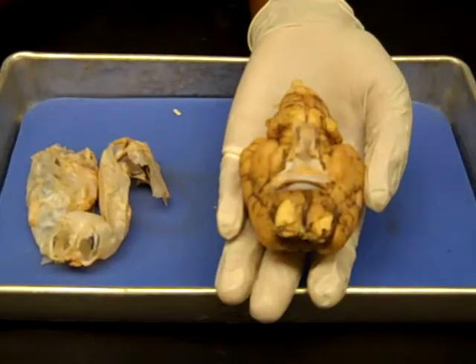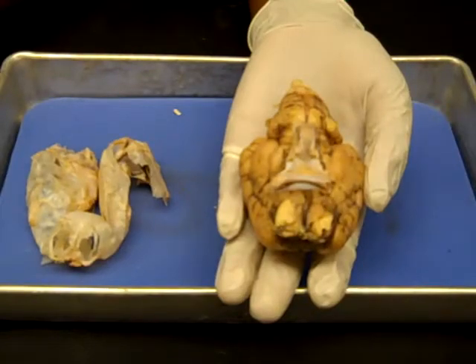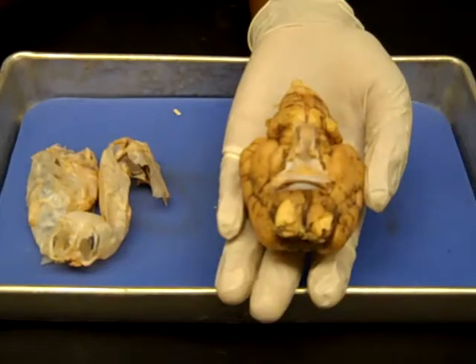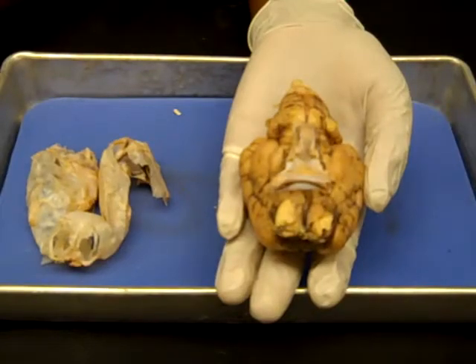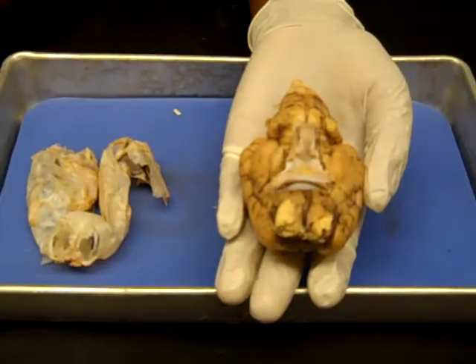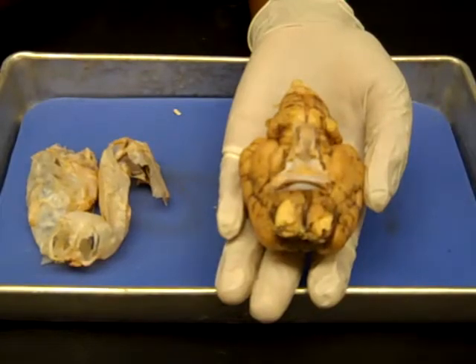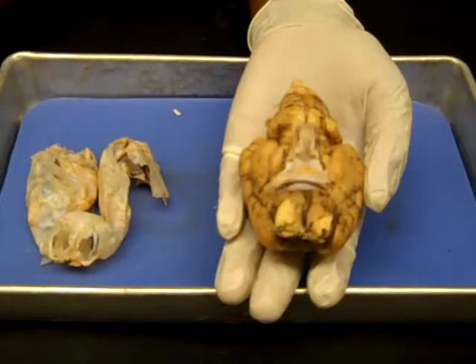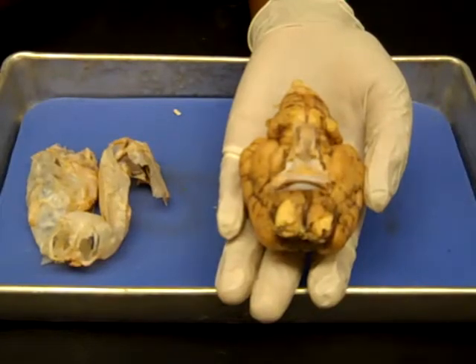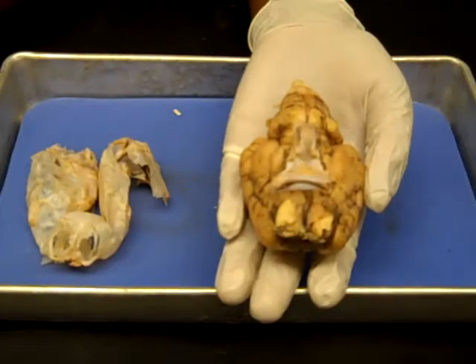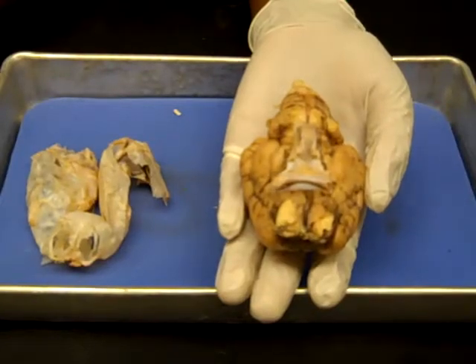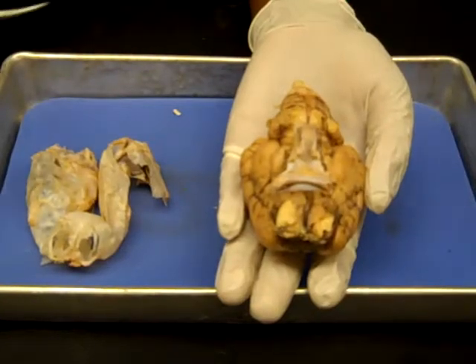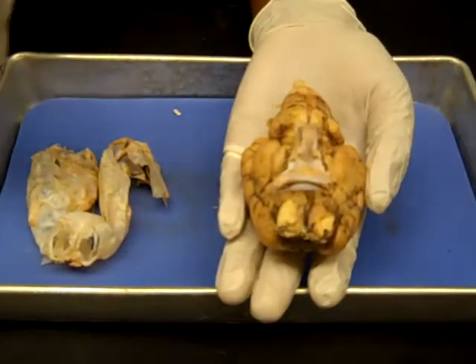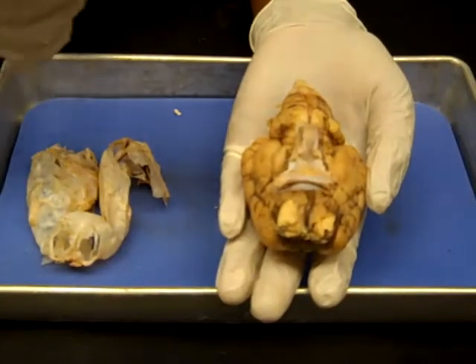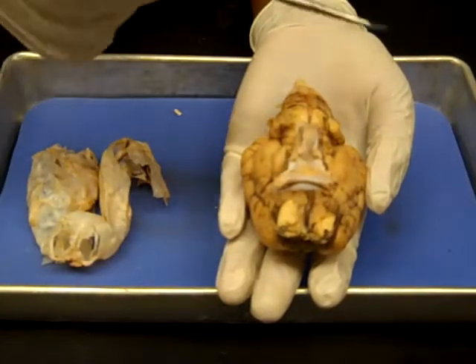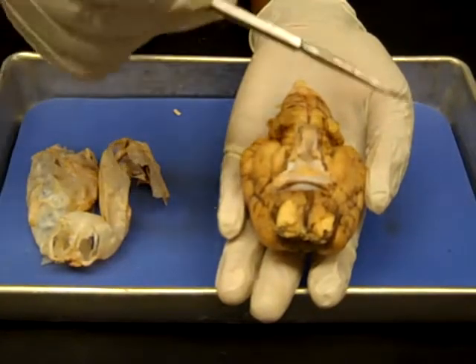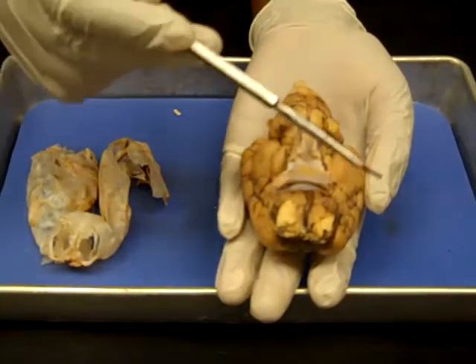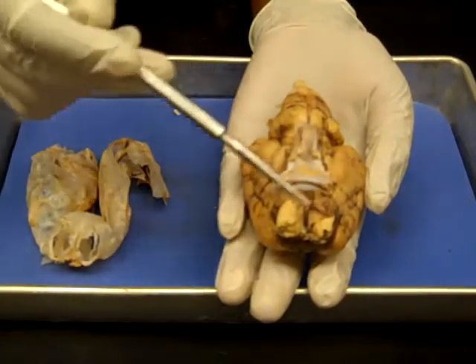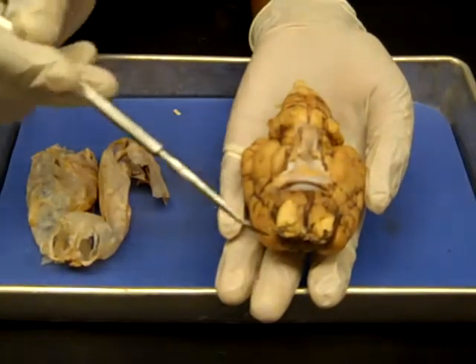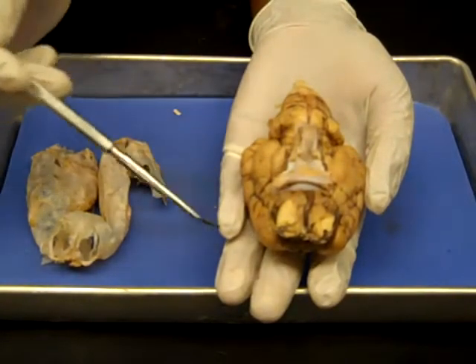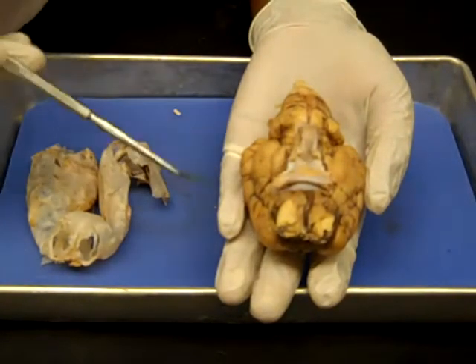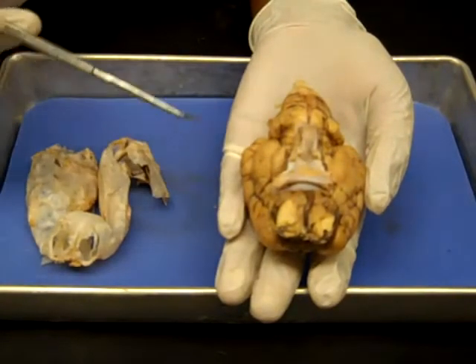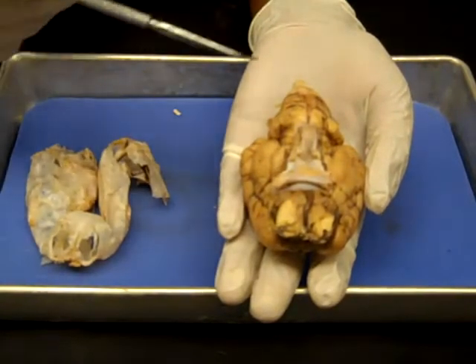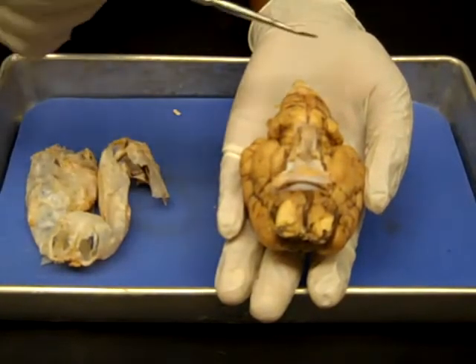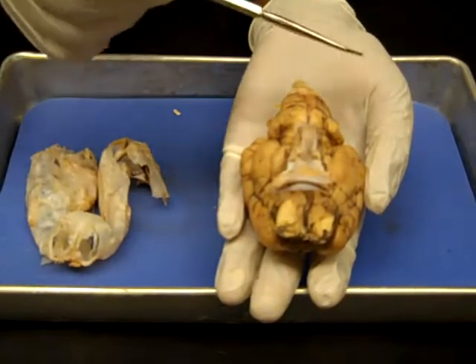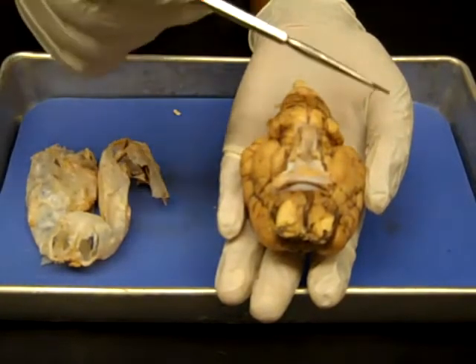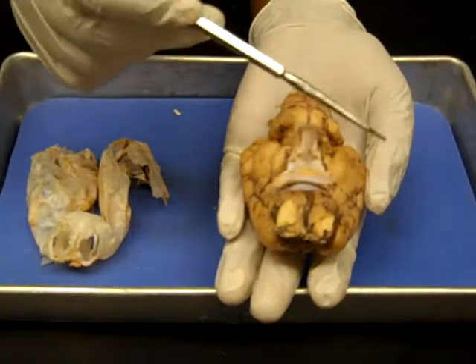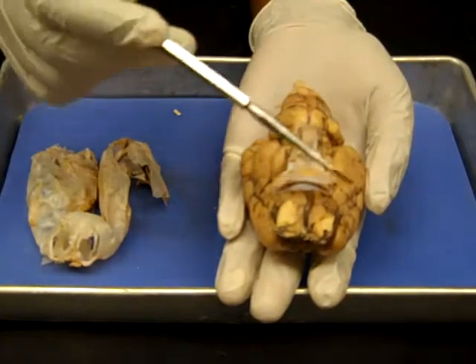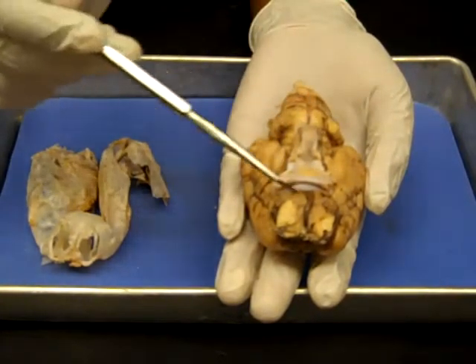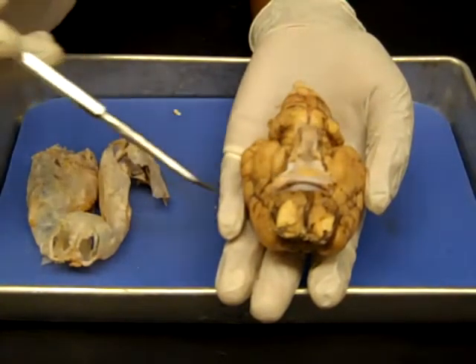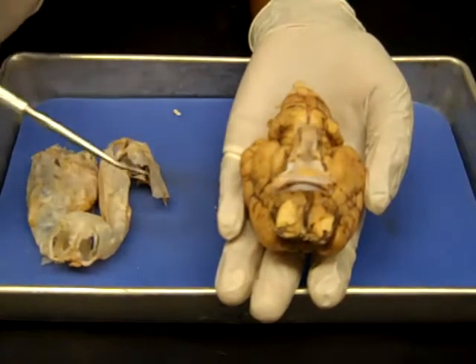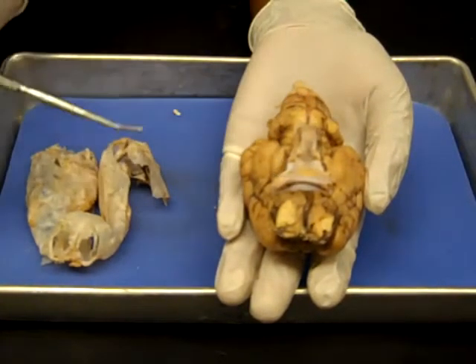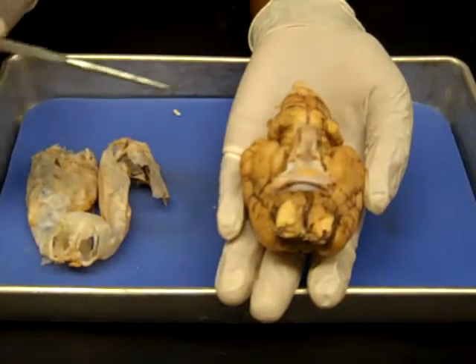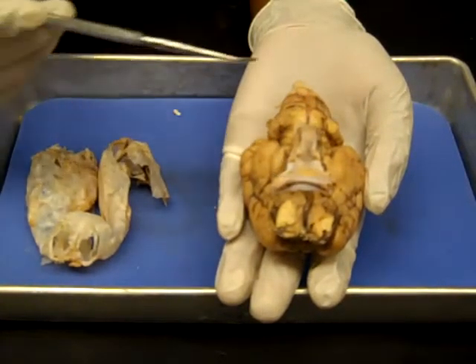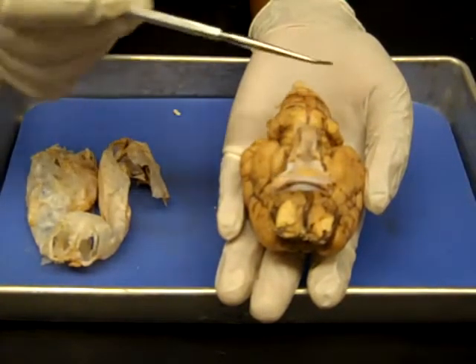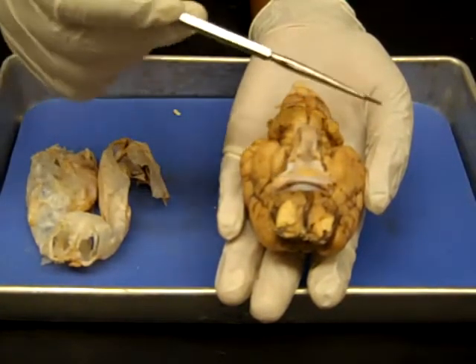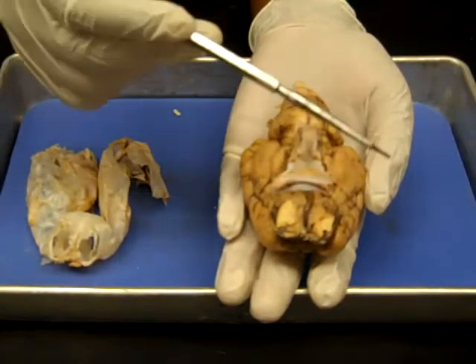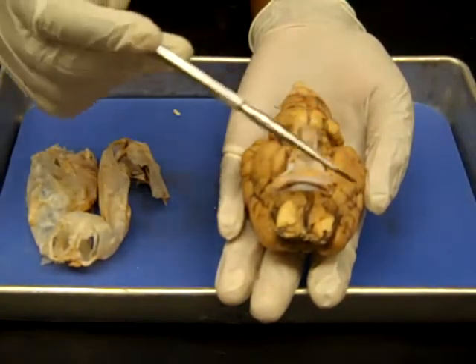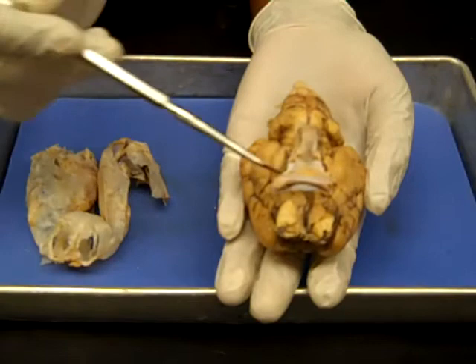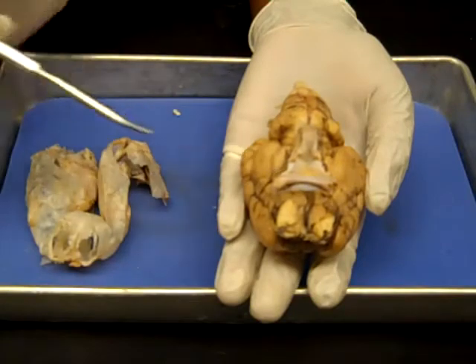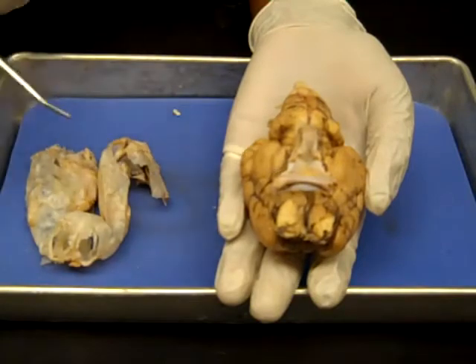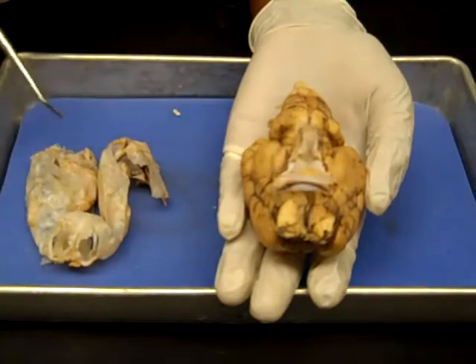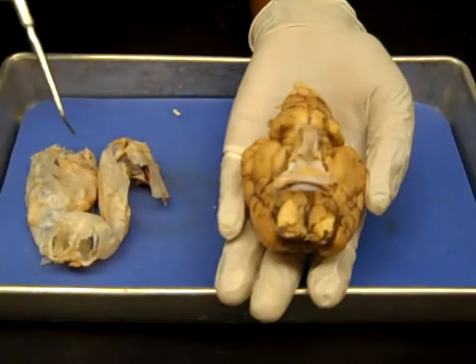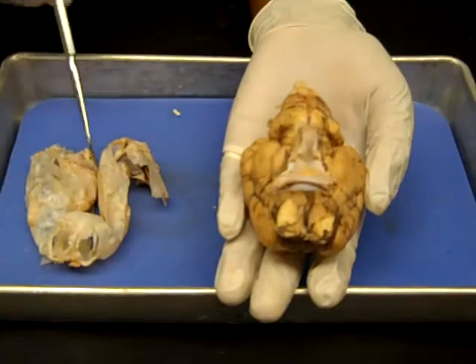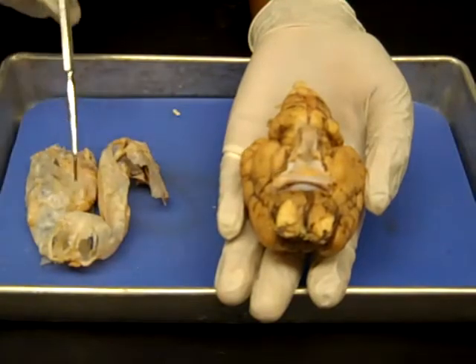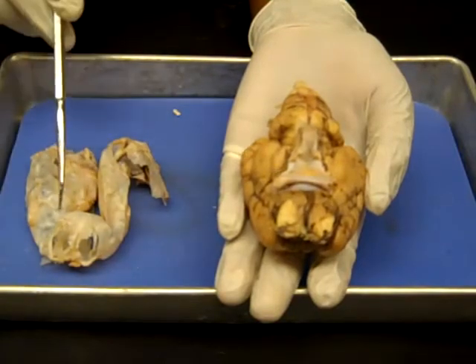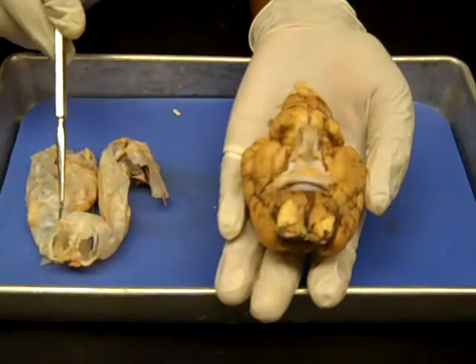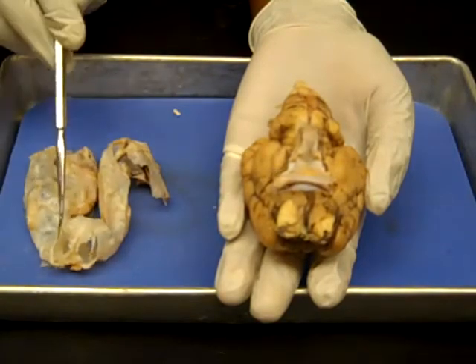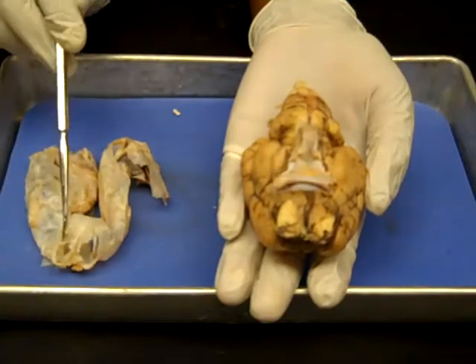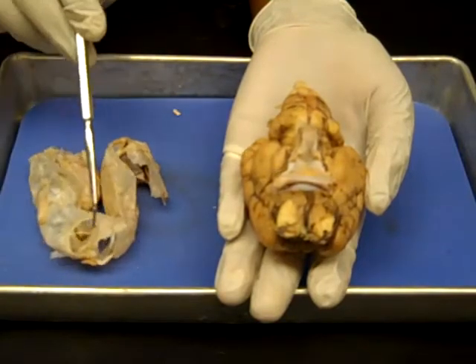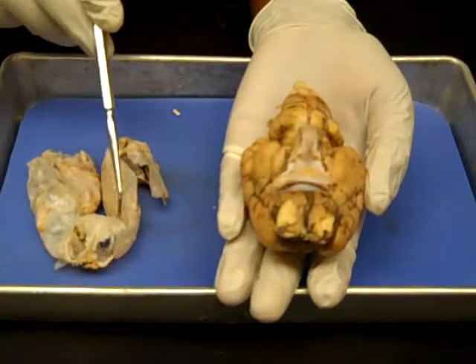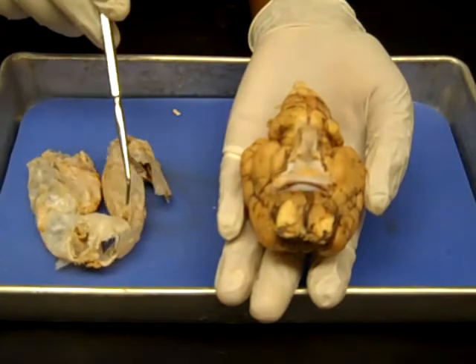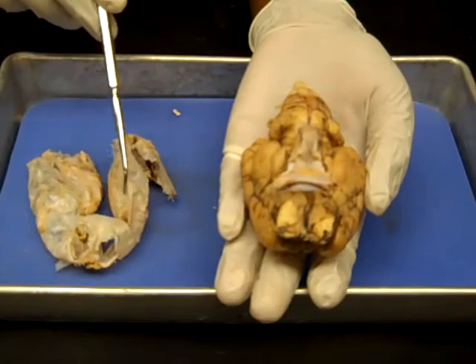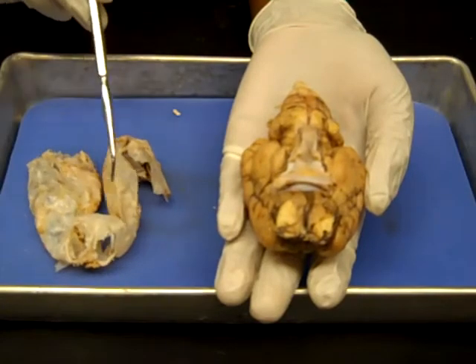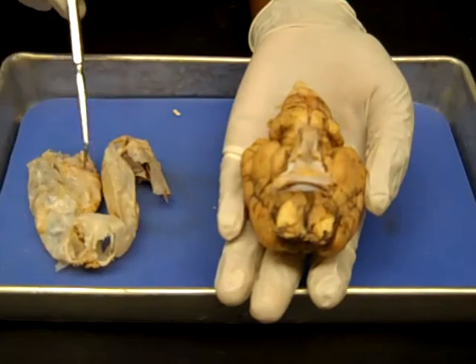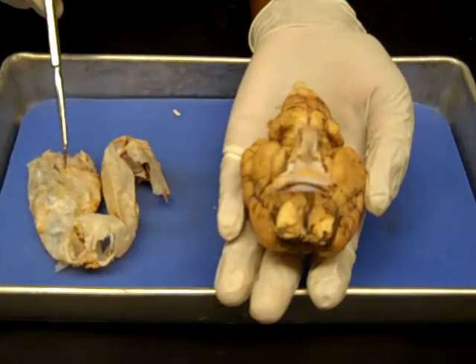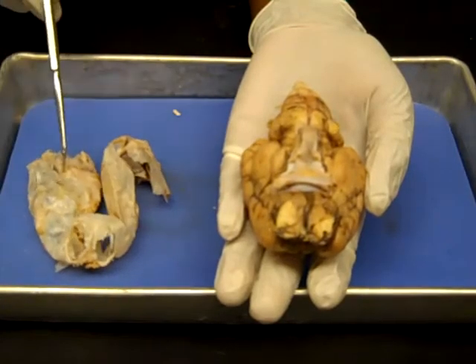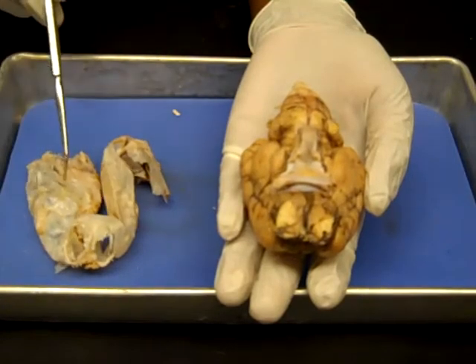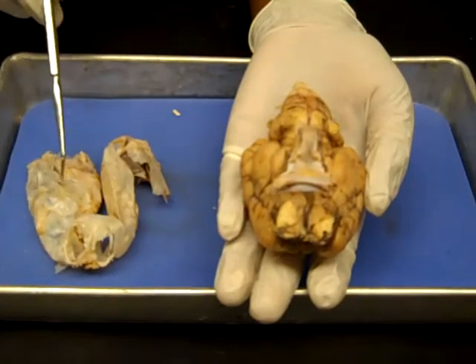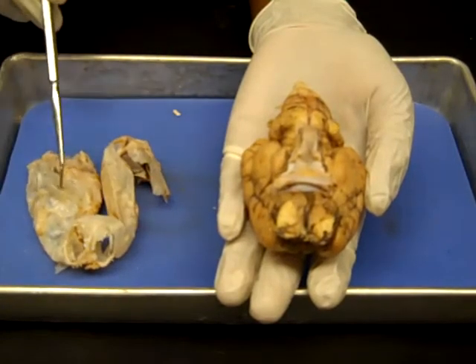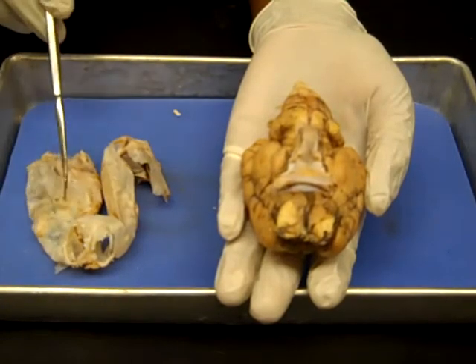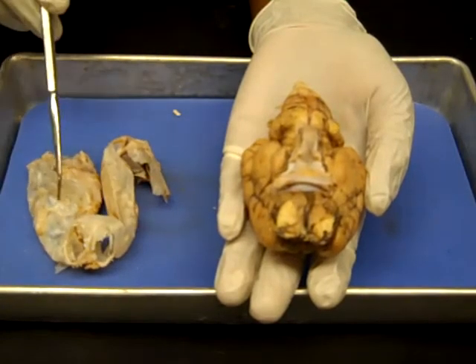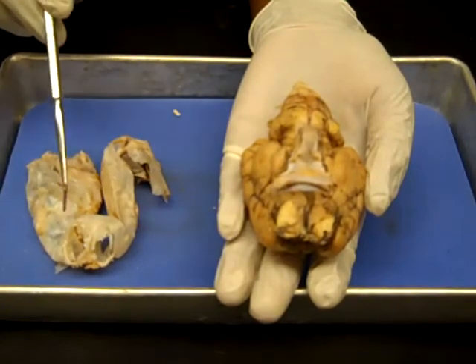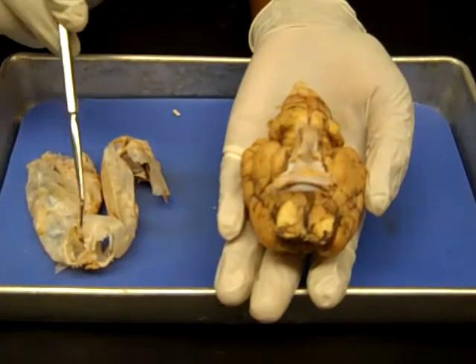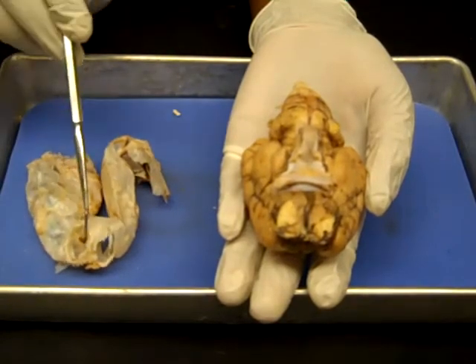This is a sheep brain. It was once covered in the dura mater, which is a tough covering.